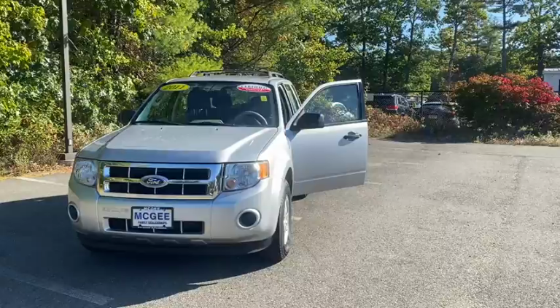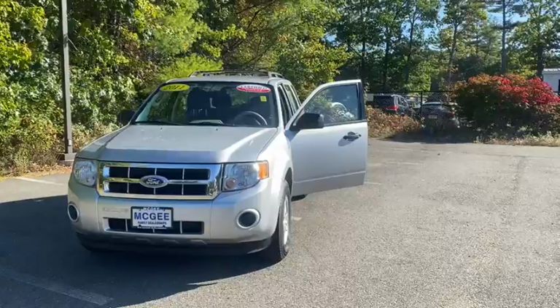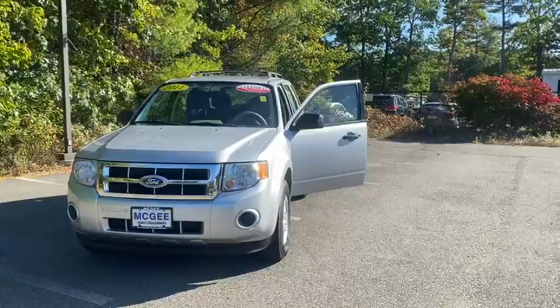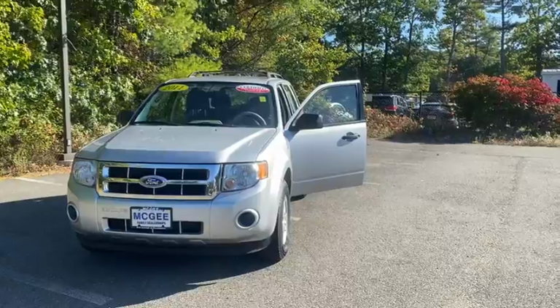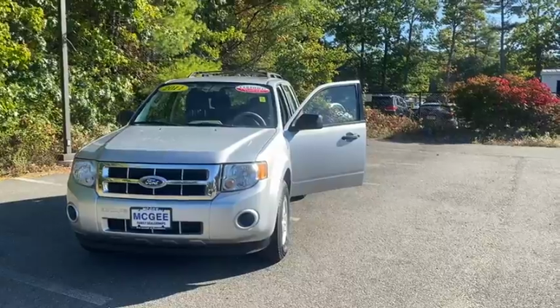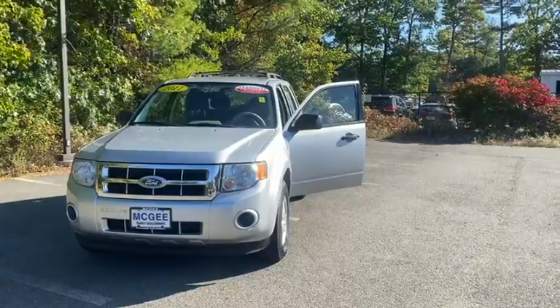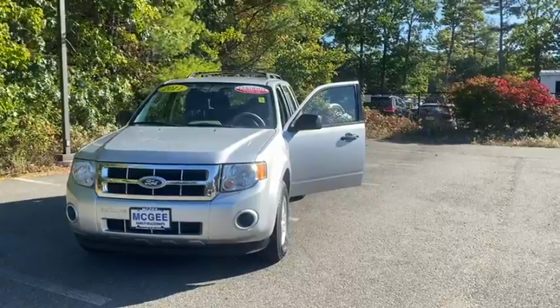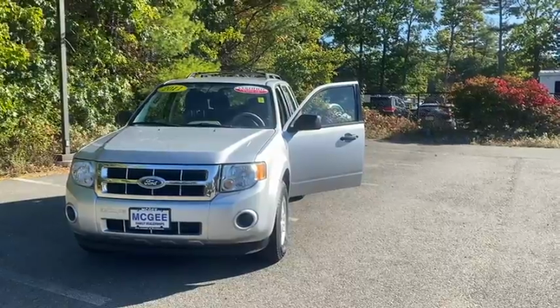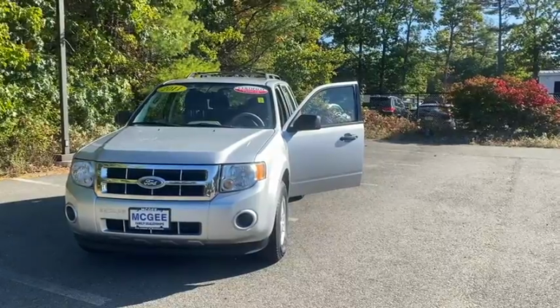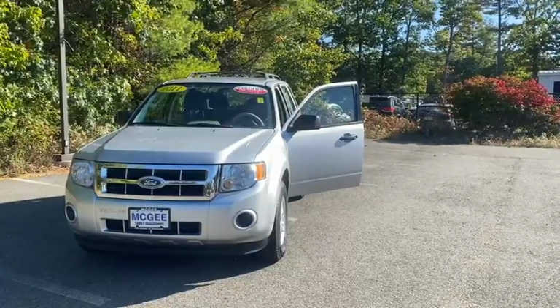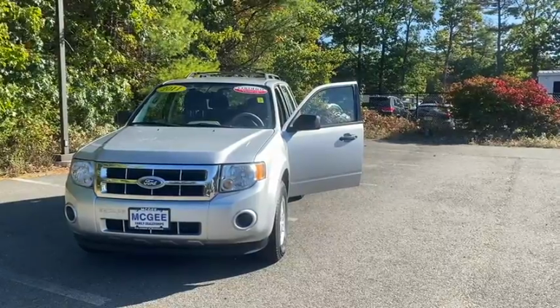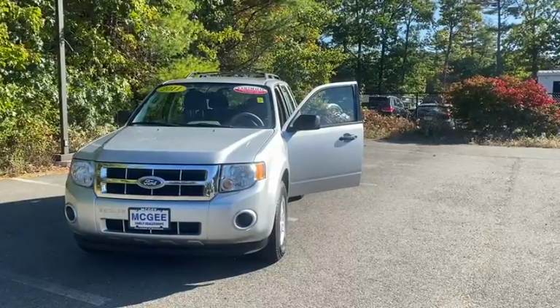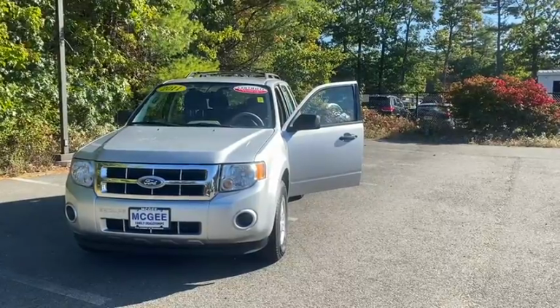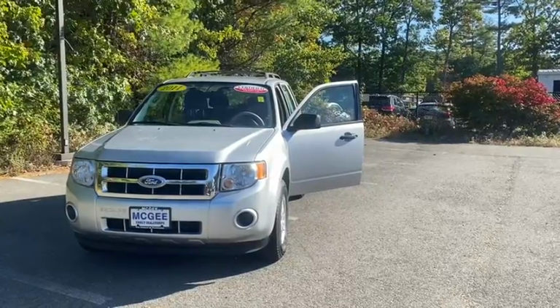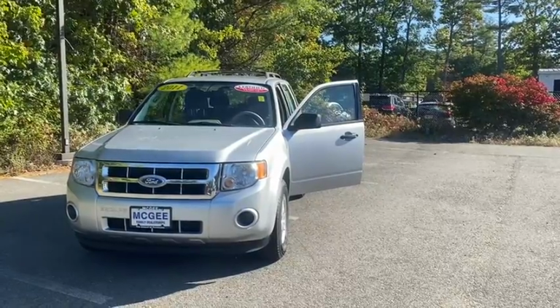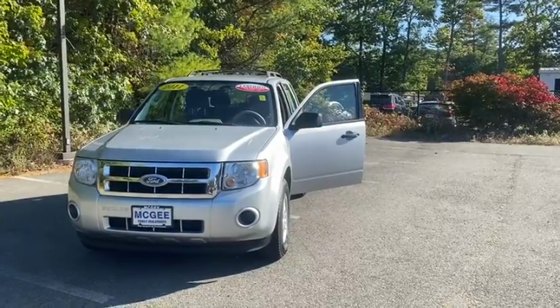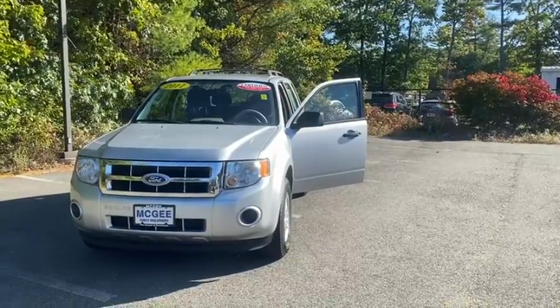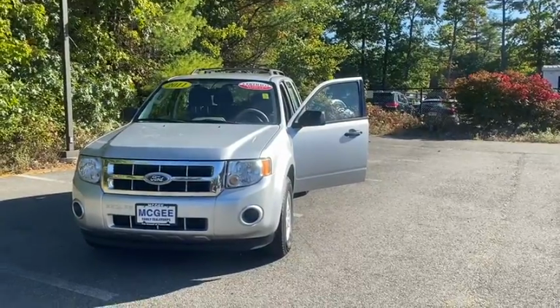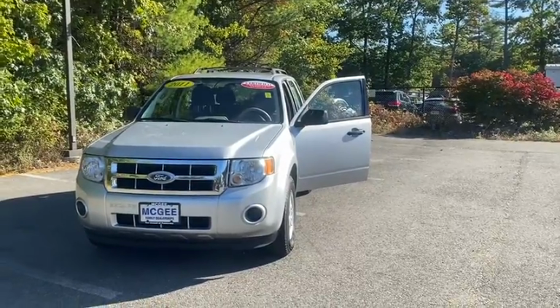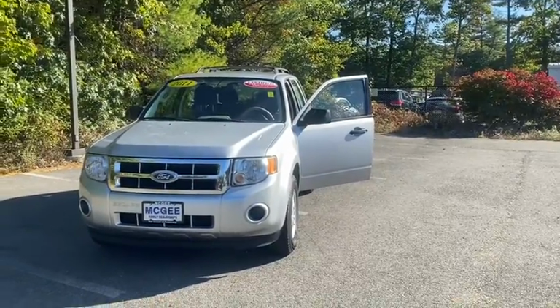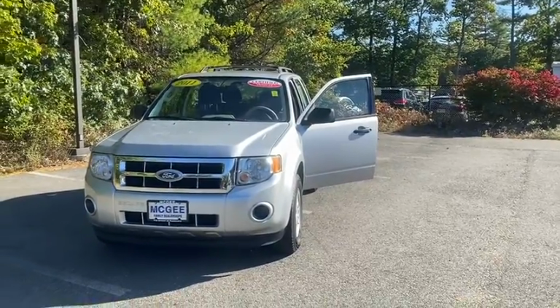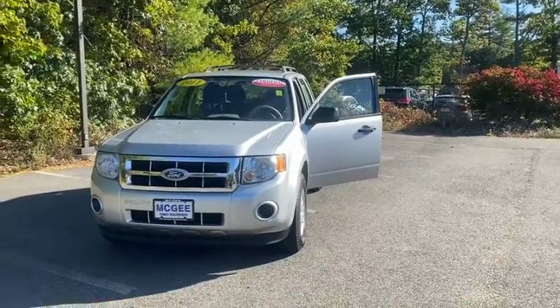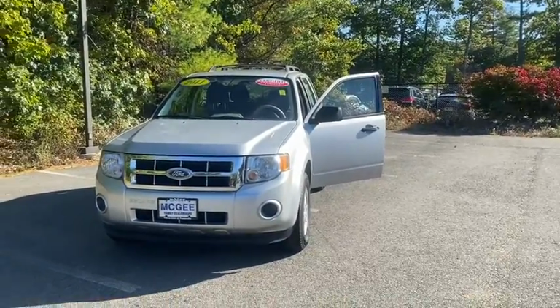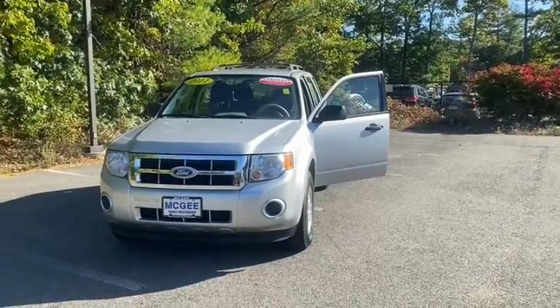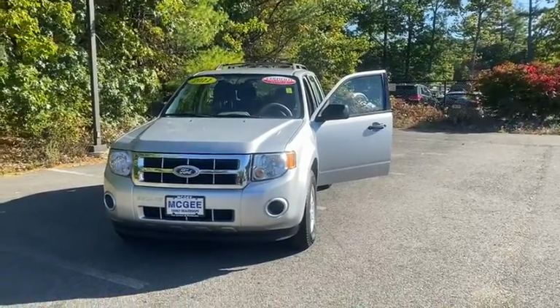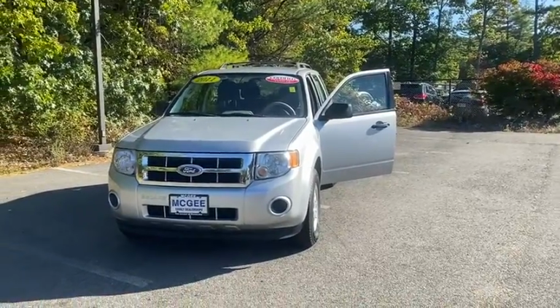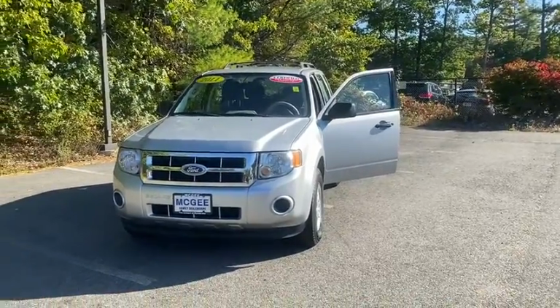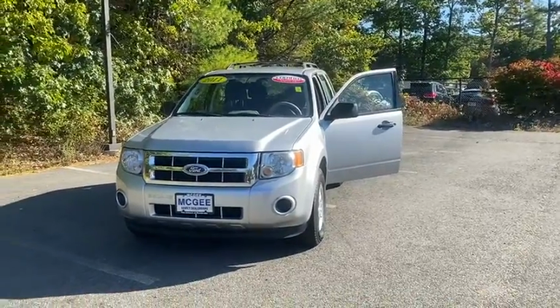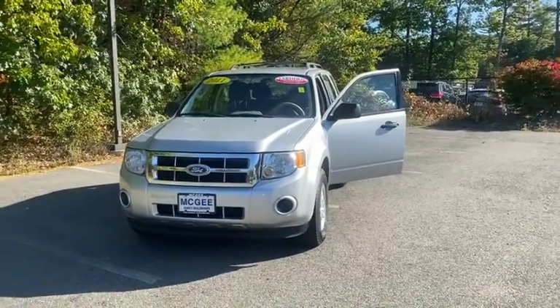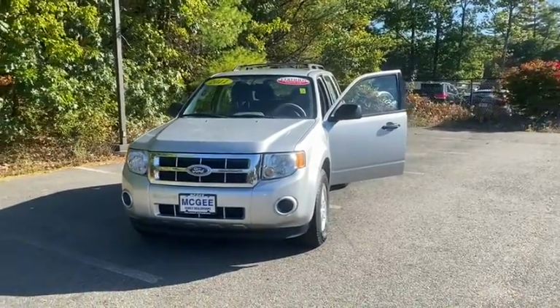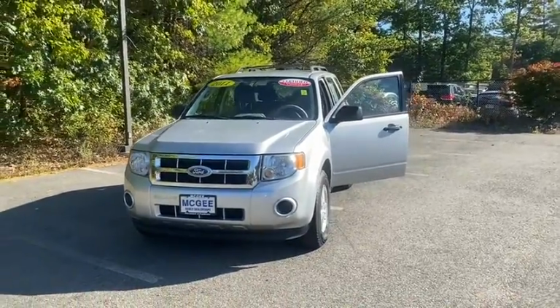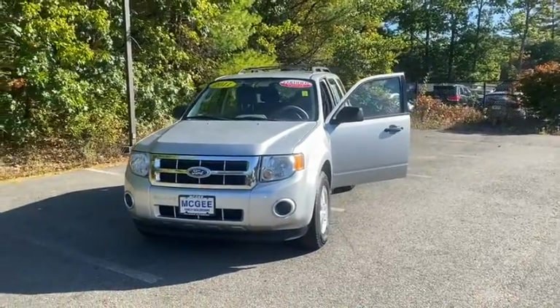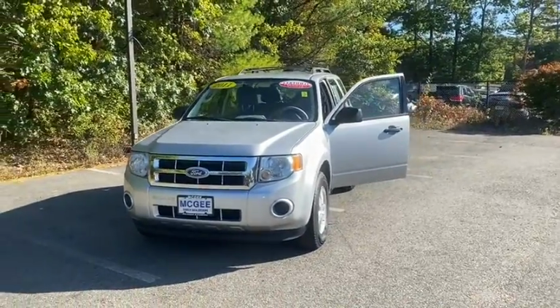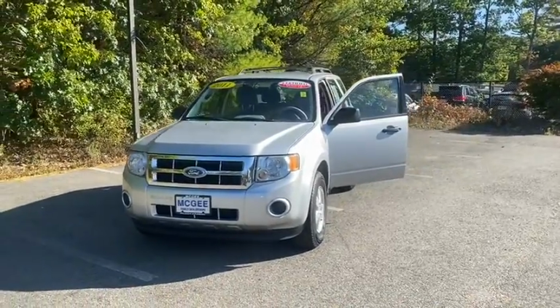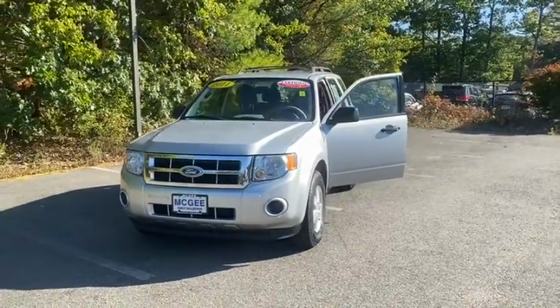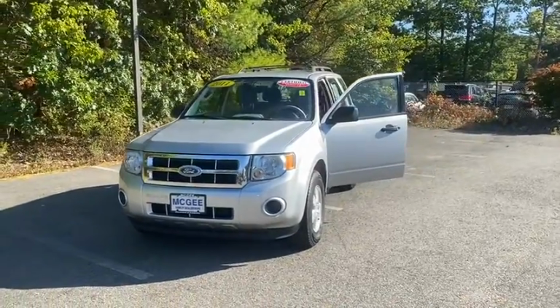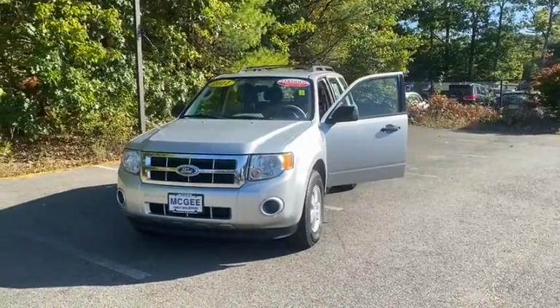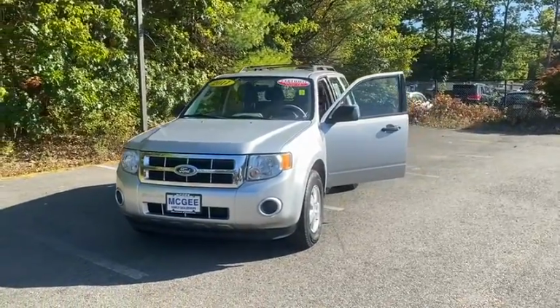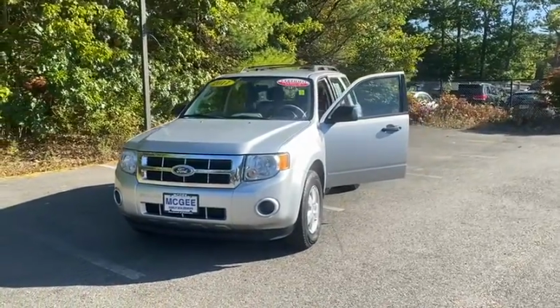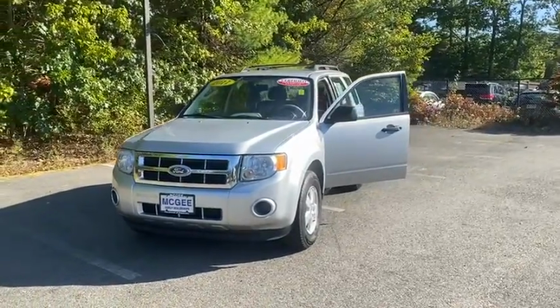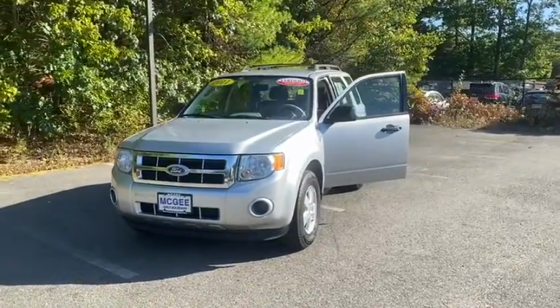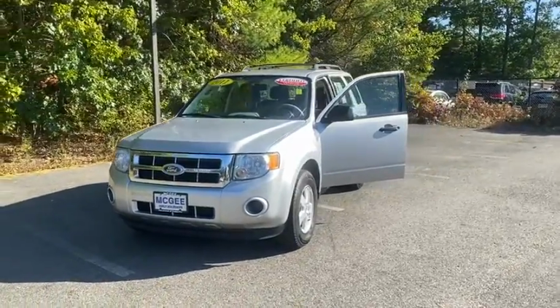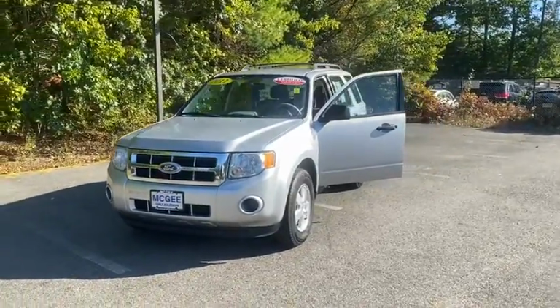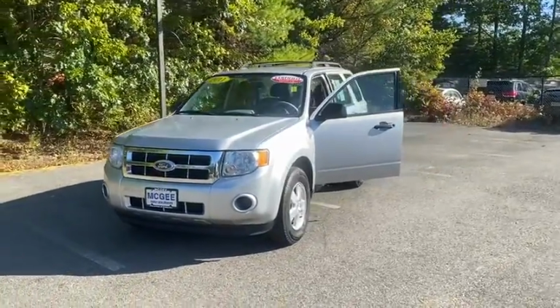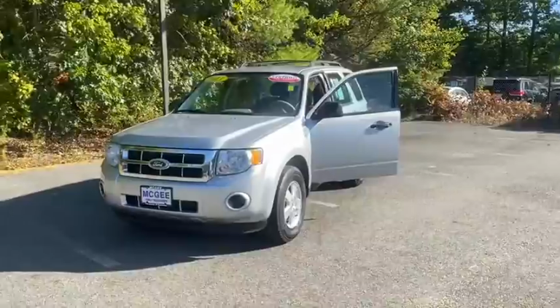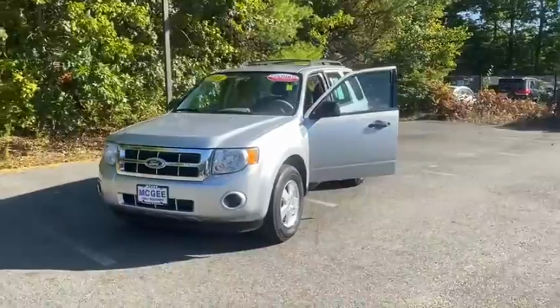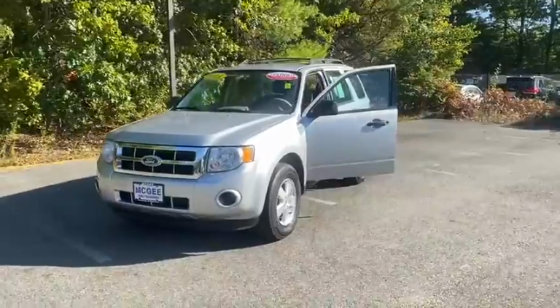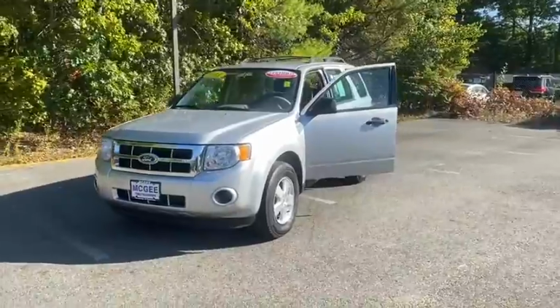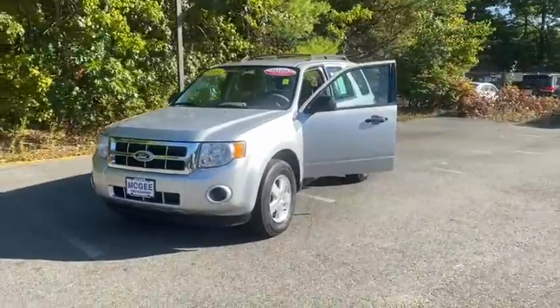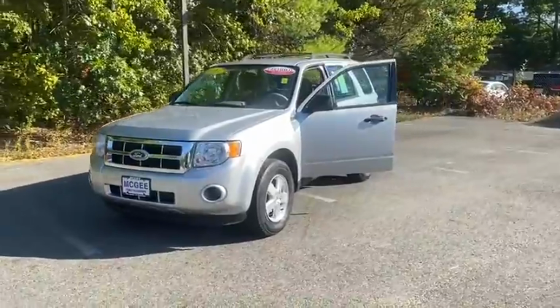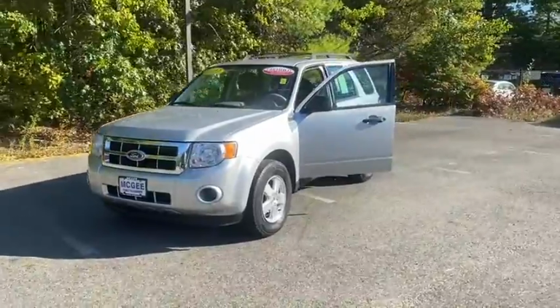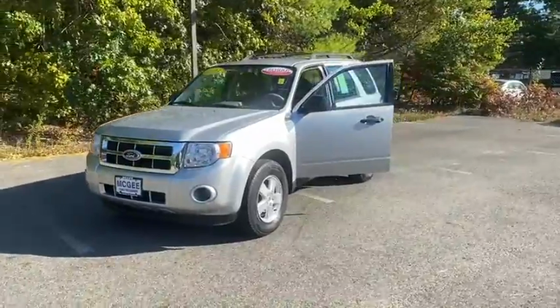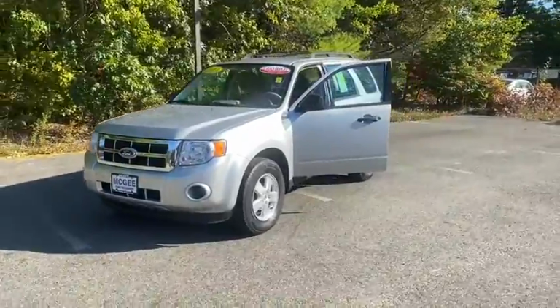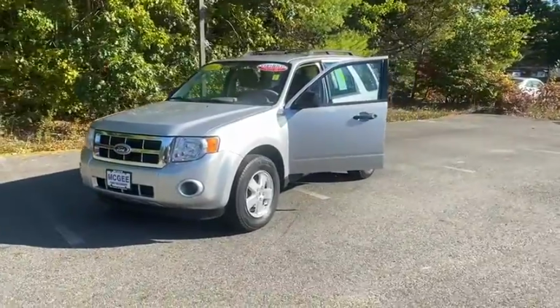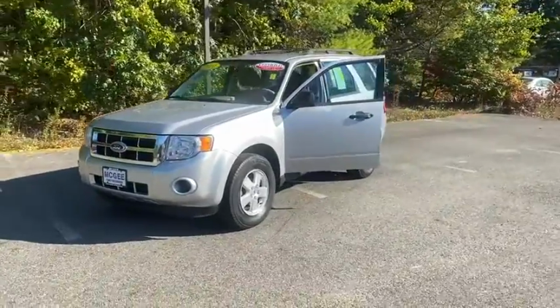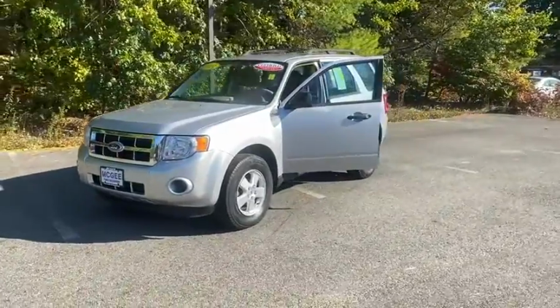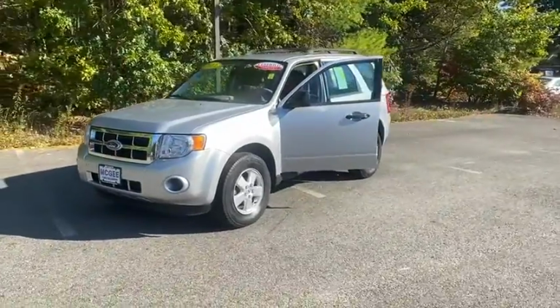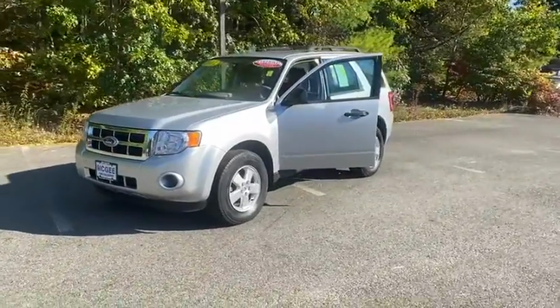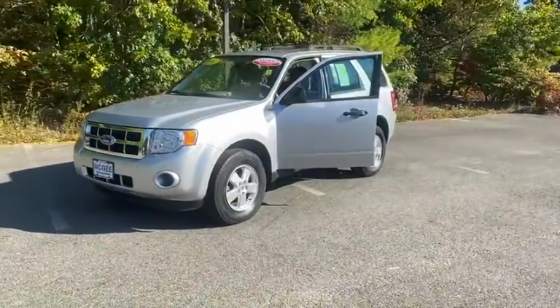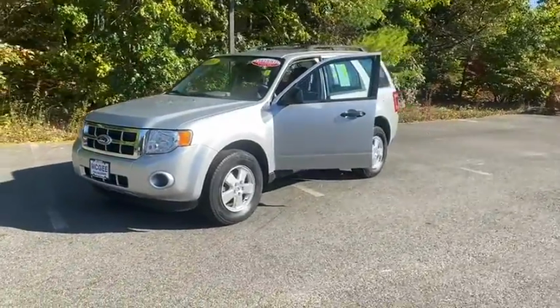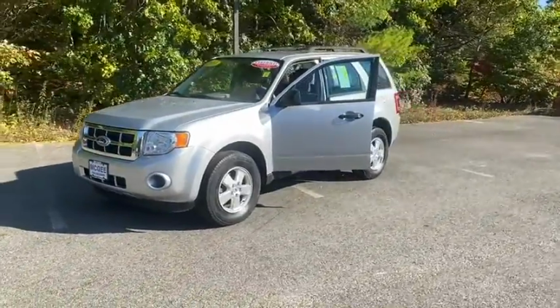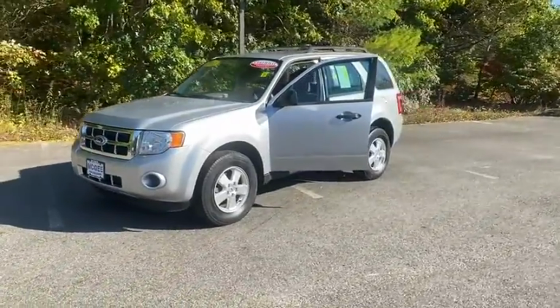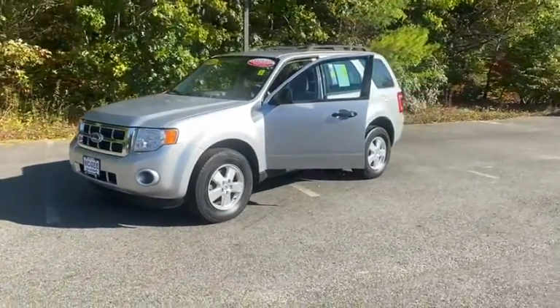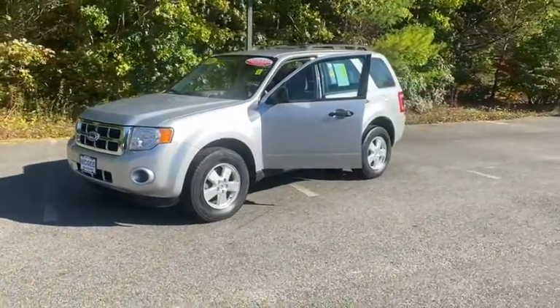You are going to love a 2011 Ford Escape. Gas engines flex, tow, zip and go with Ford Escape.